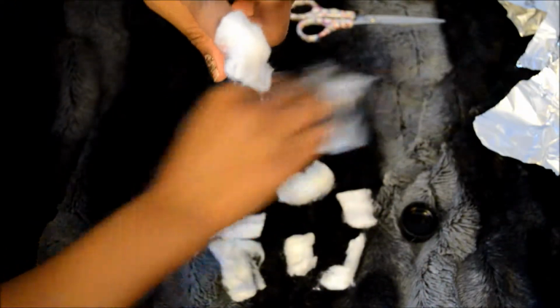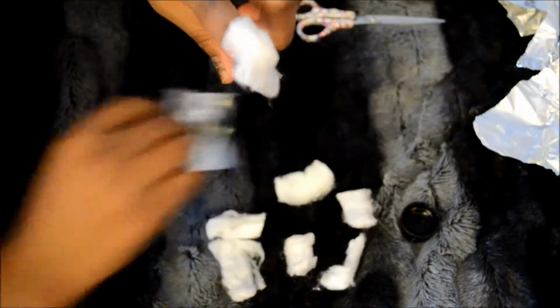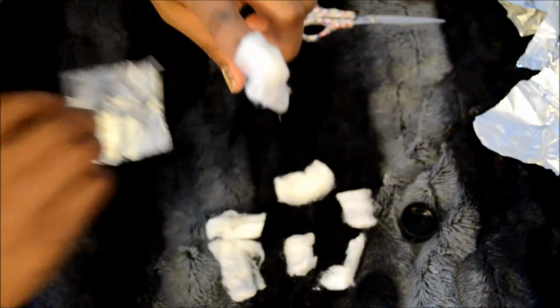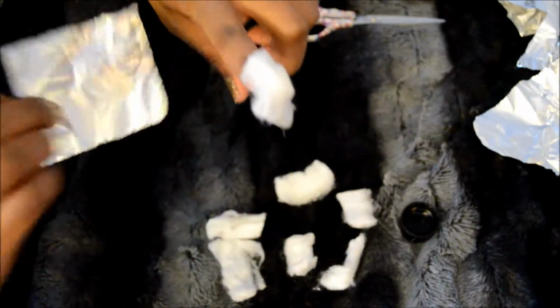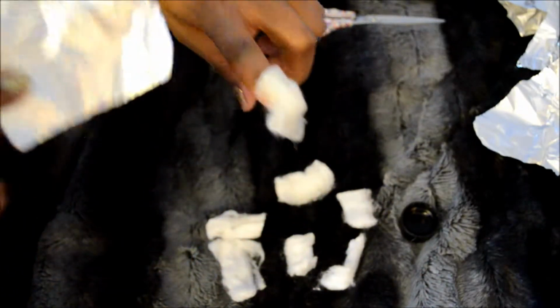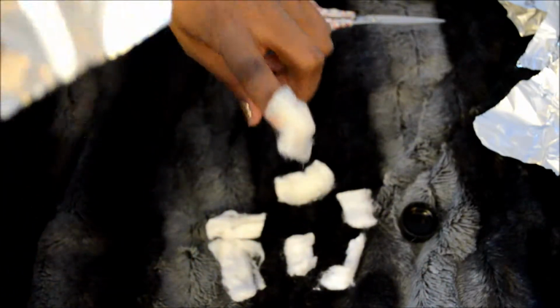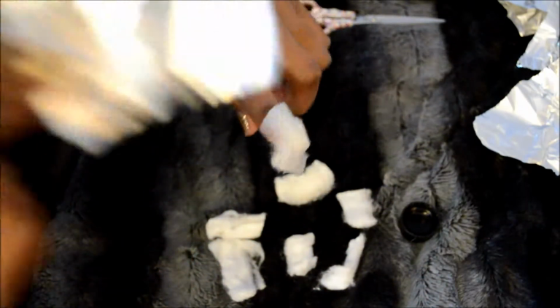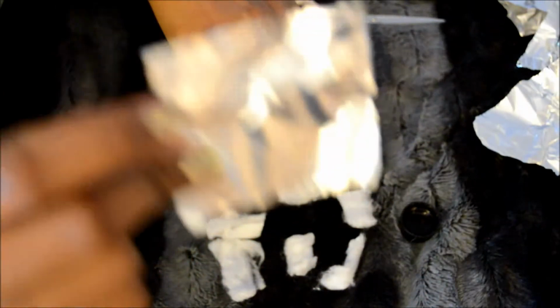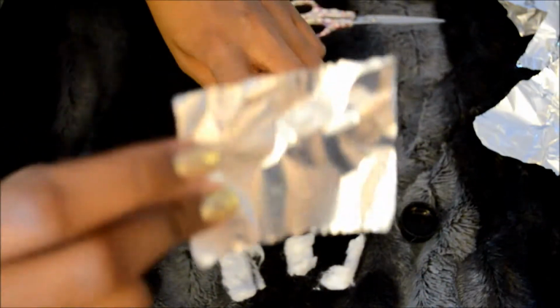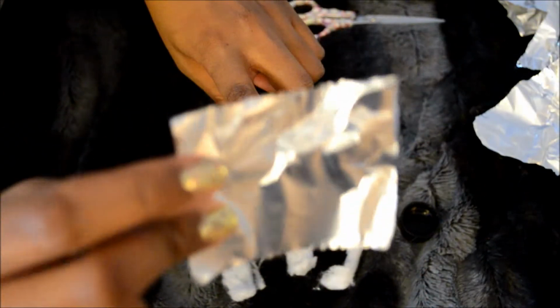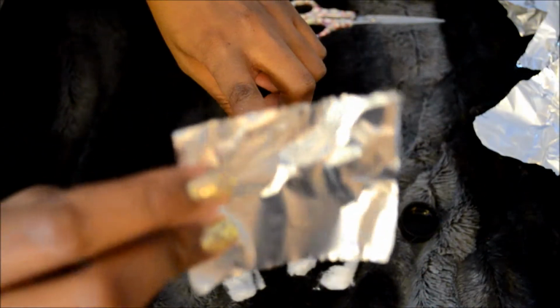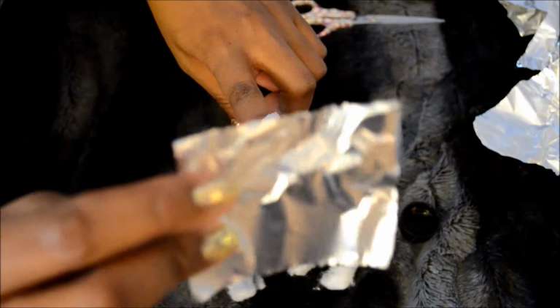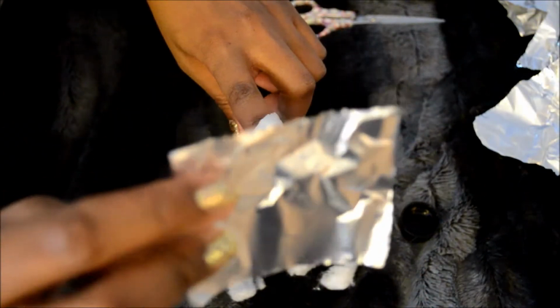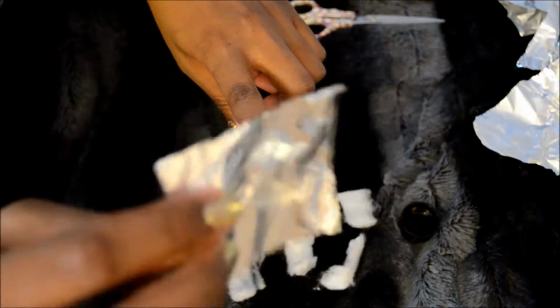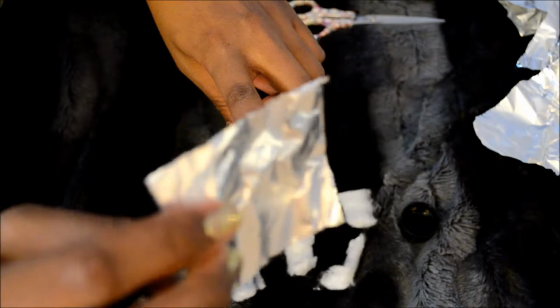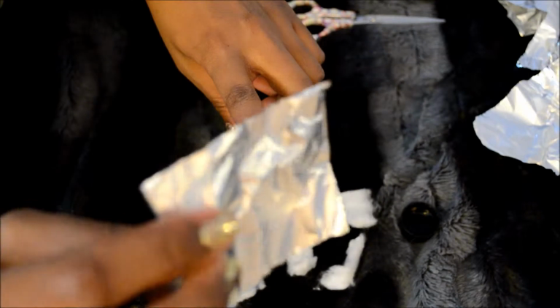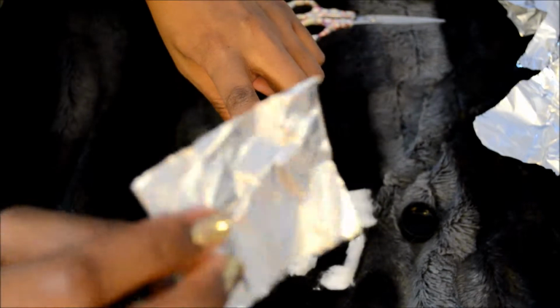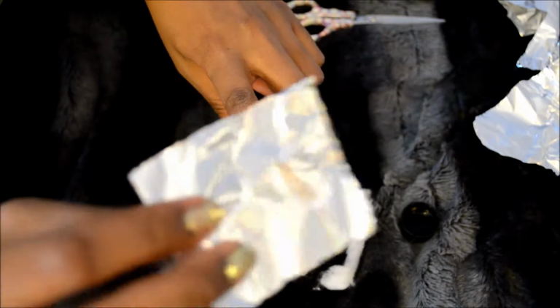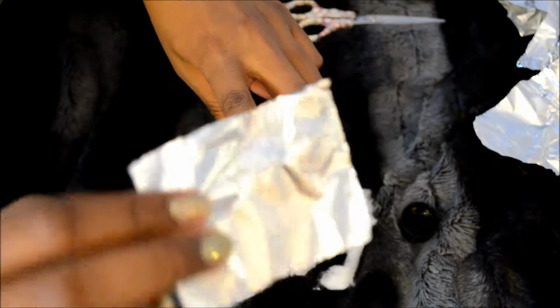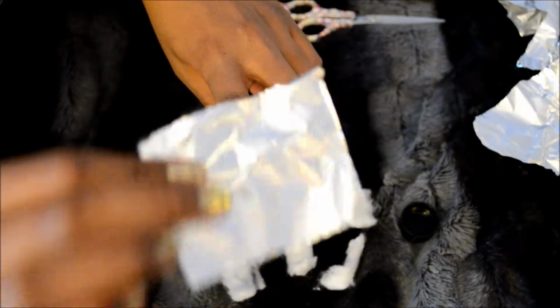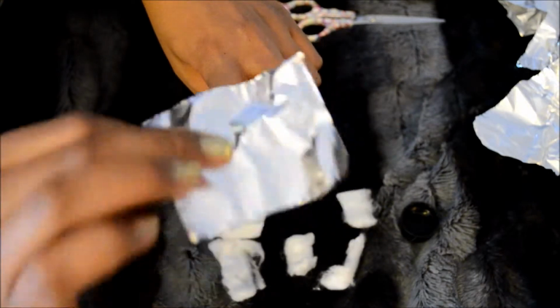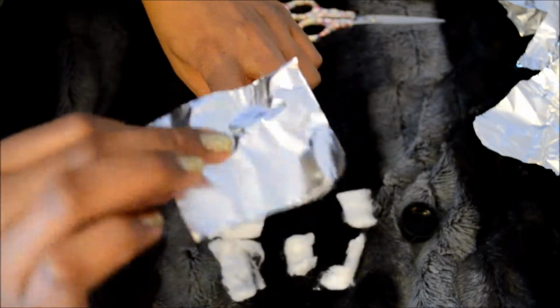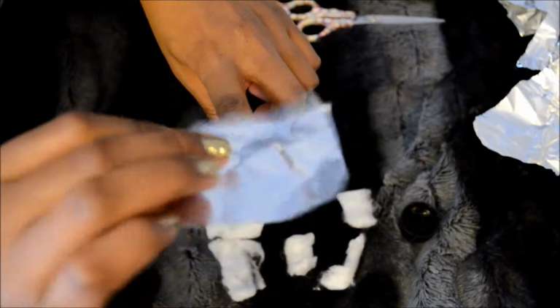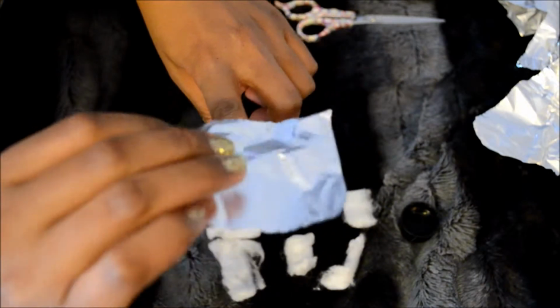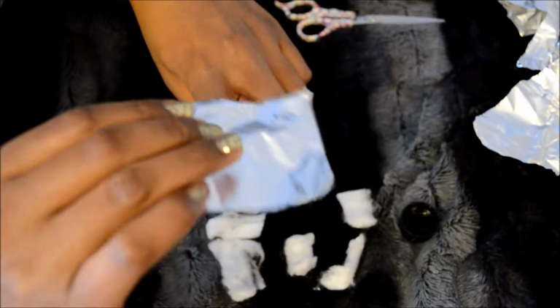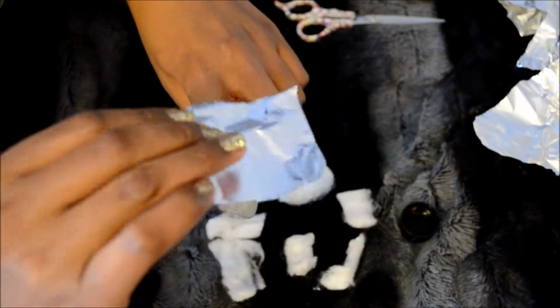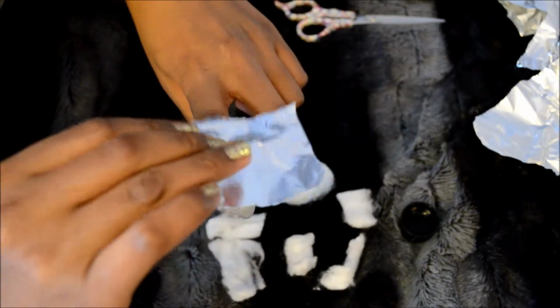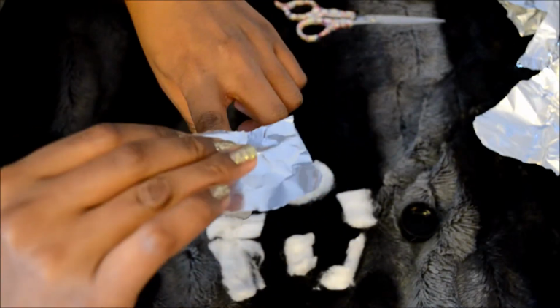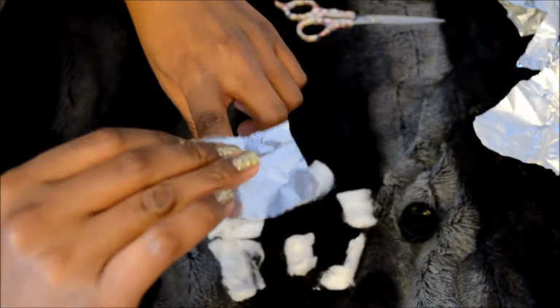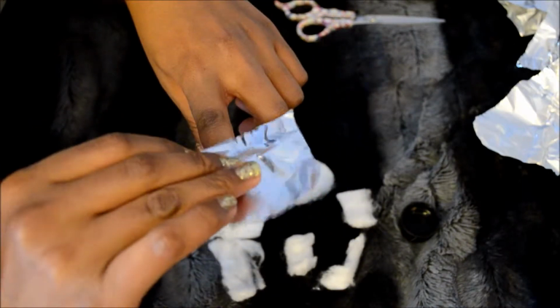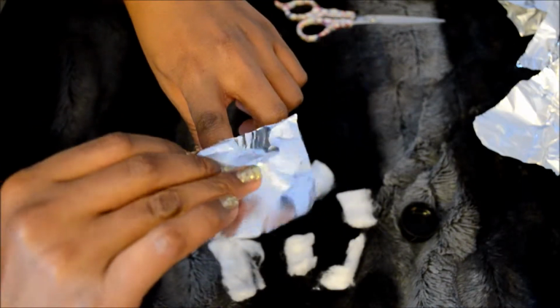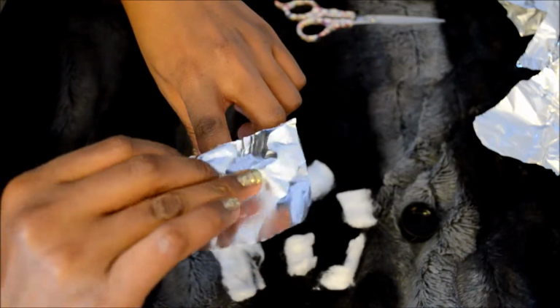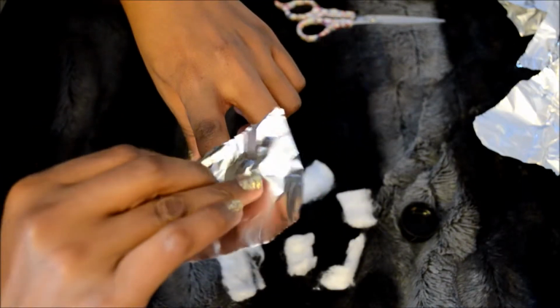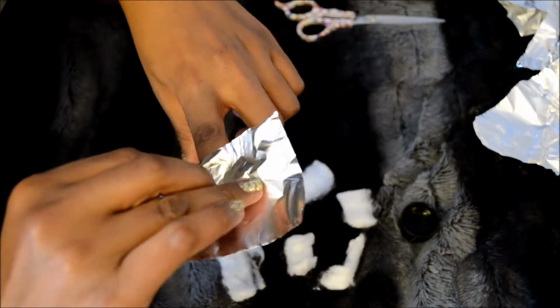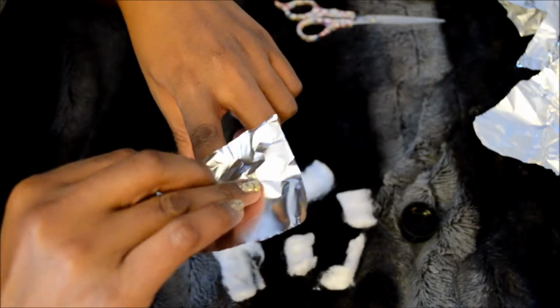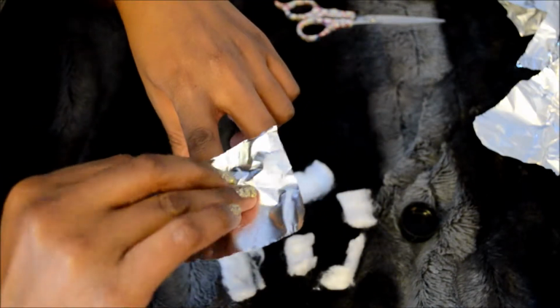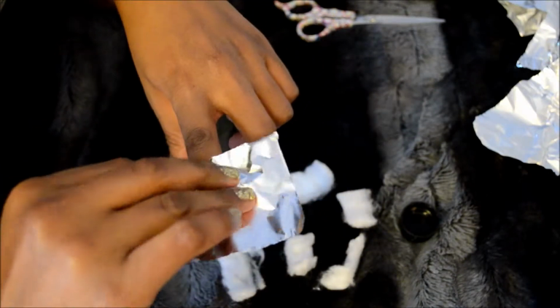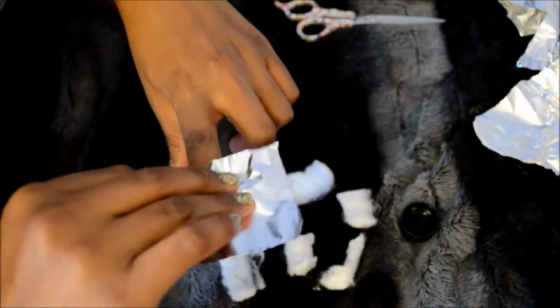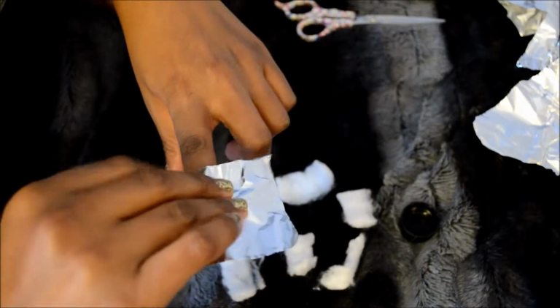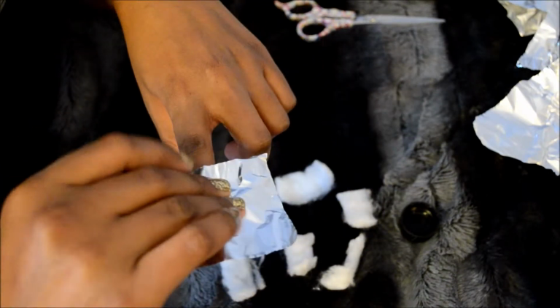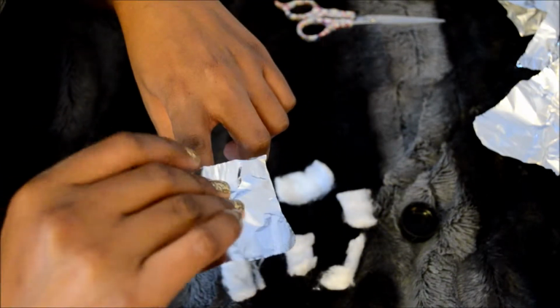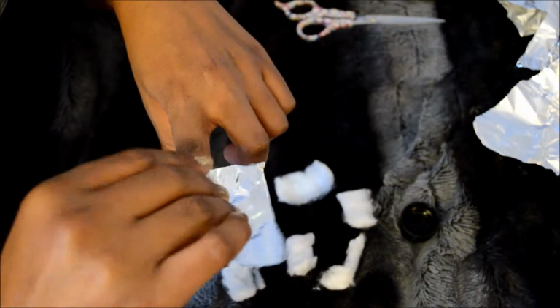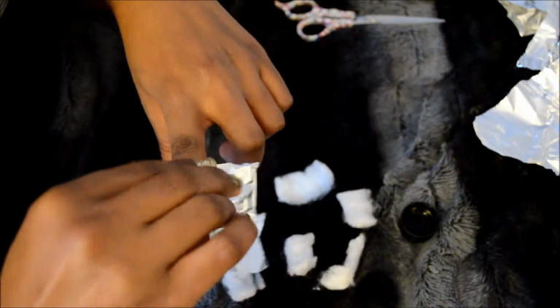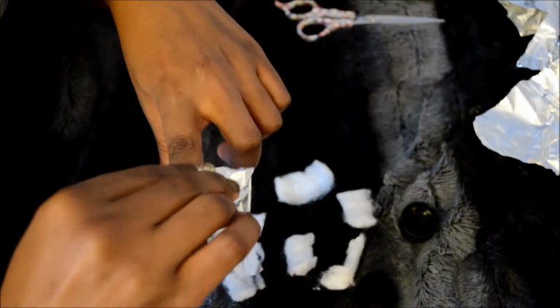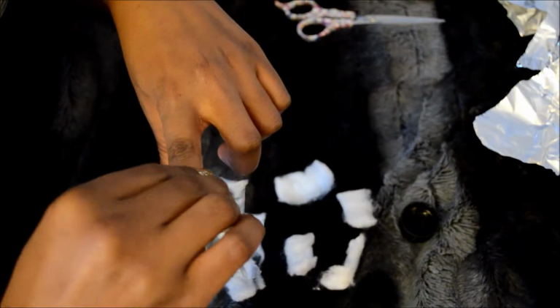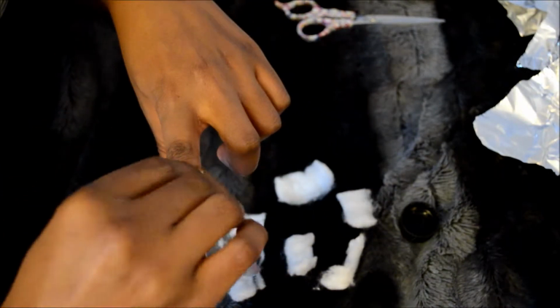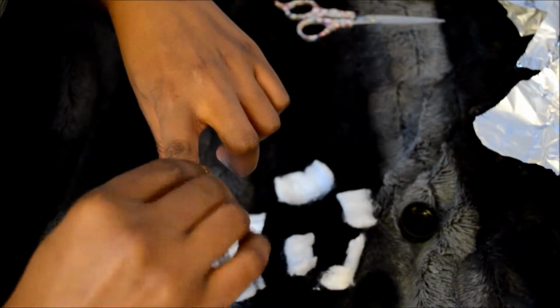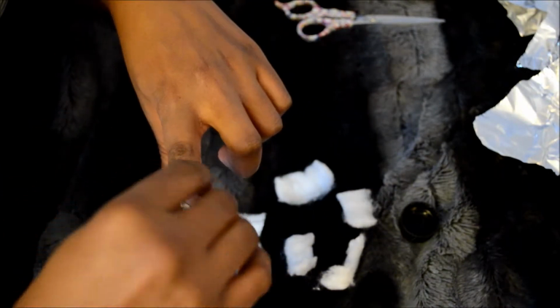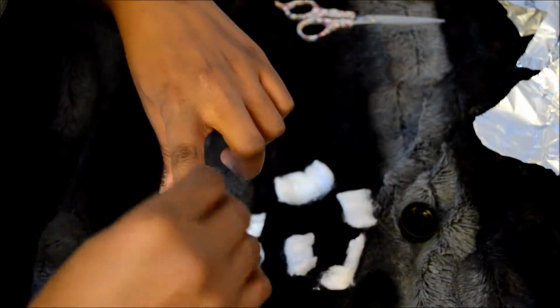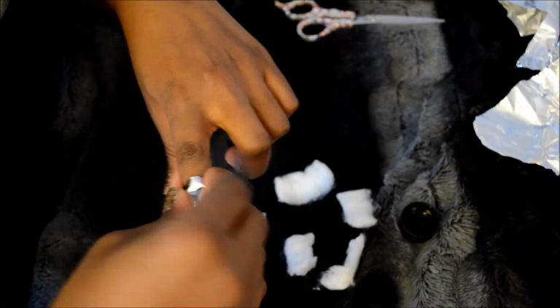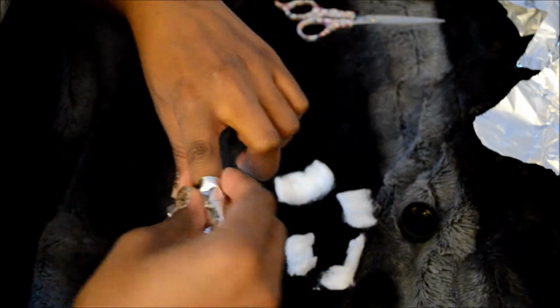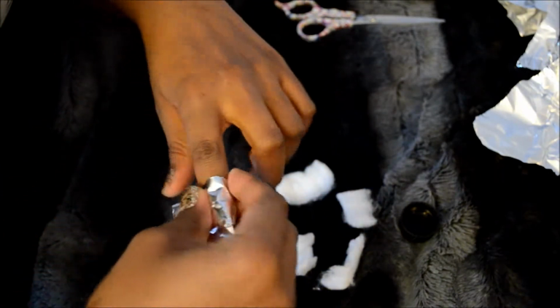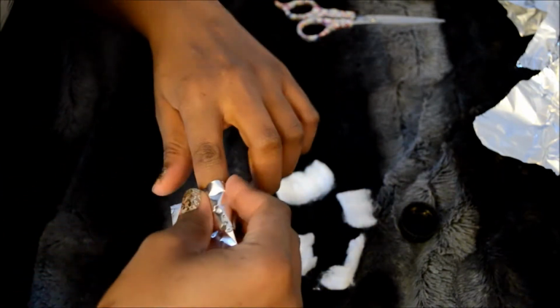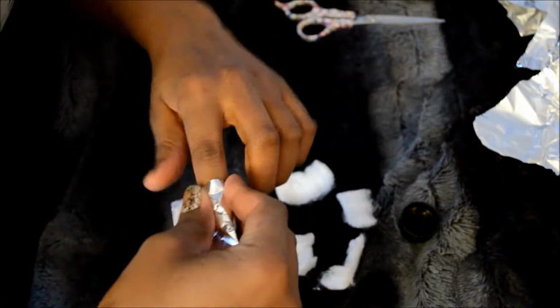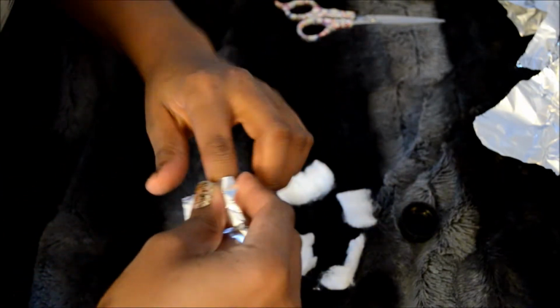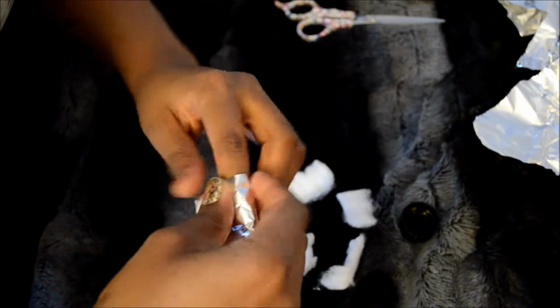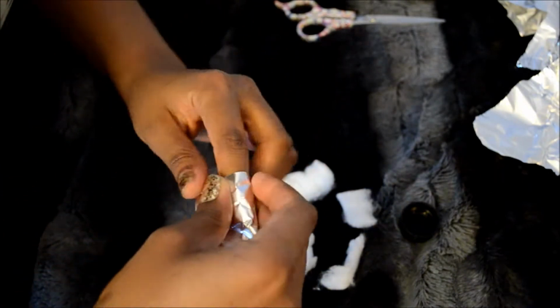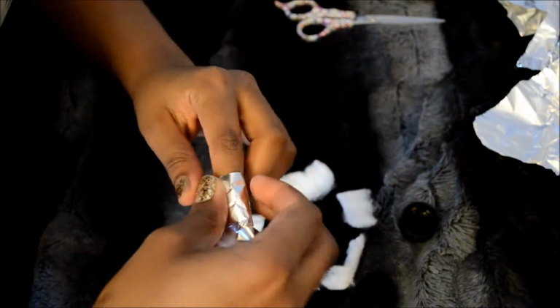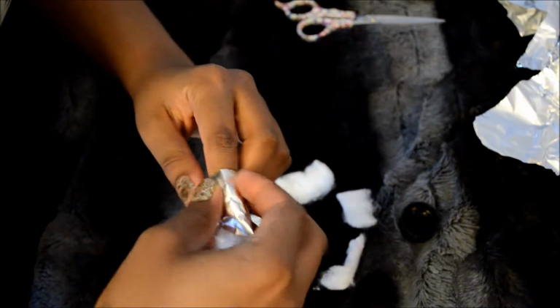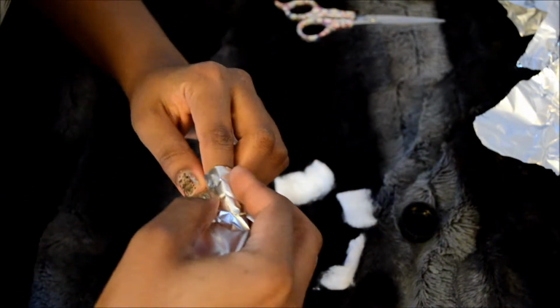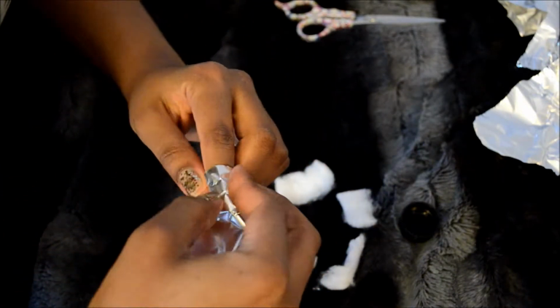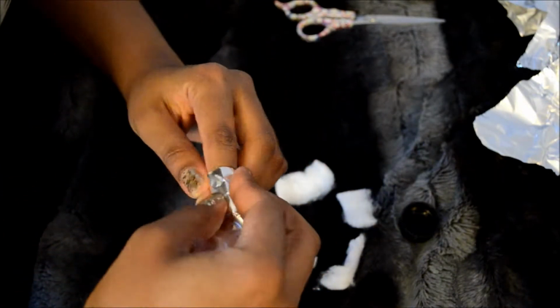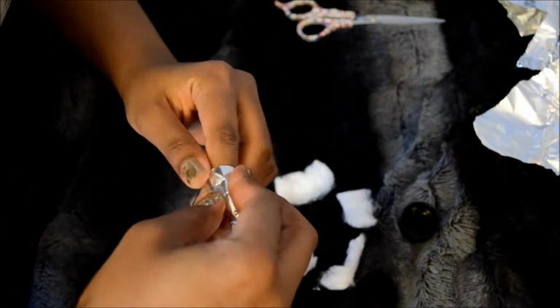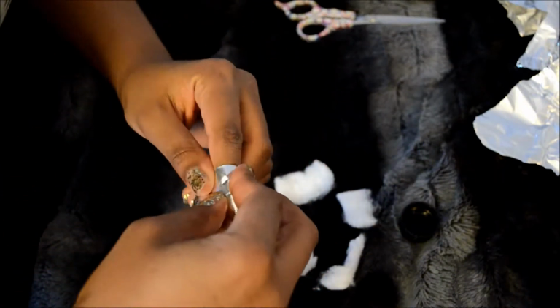Grab a piece of the foil, put it right on top, and just wrap it around your finger.